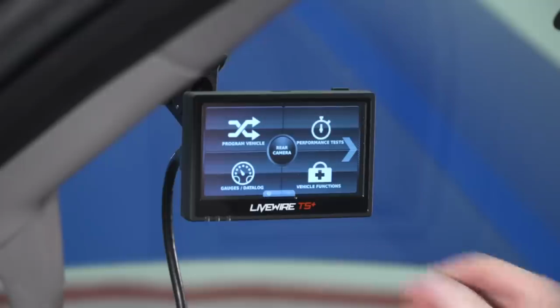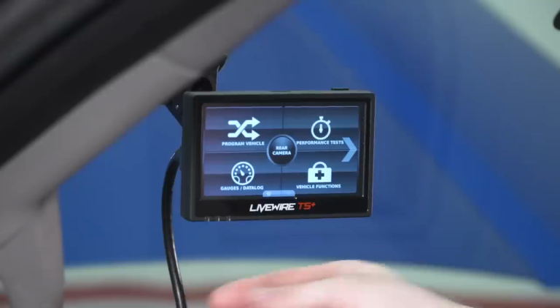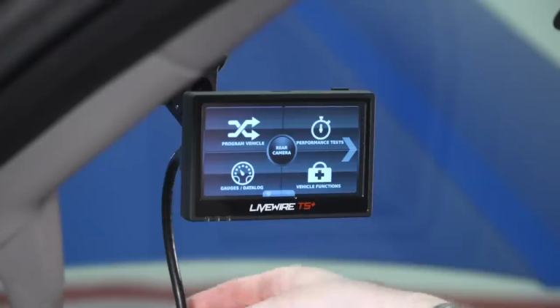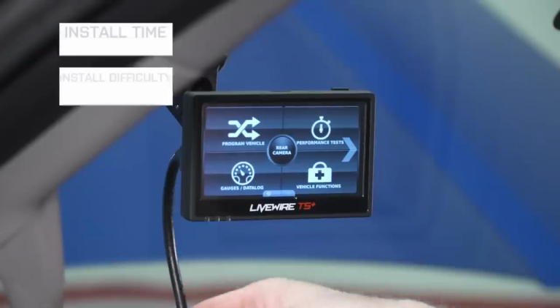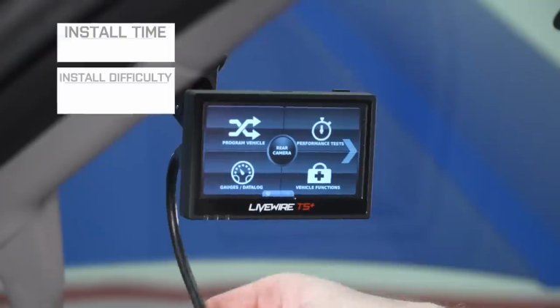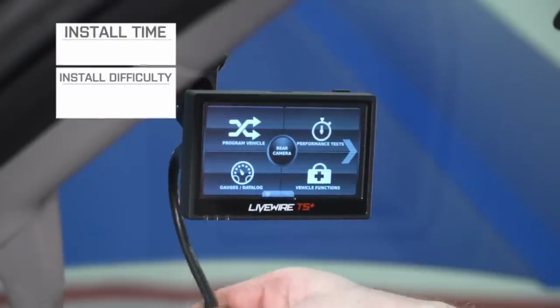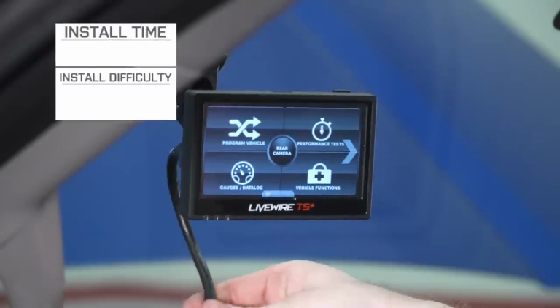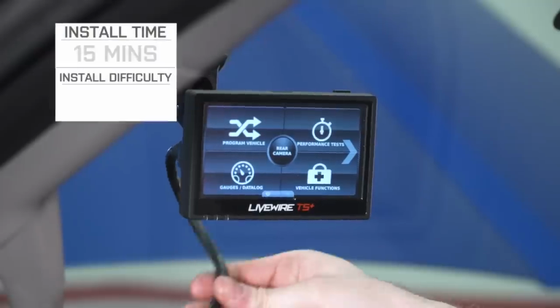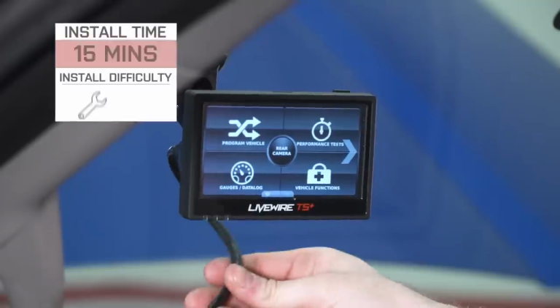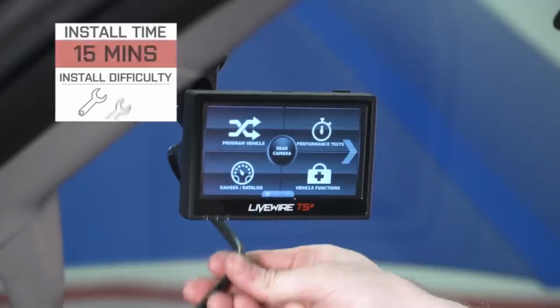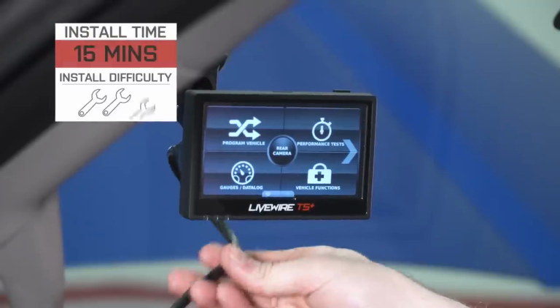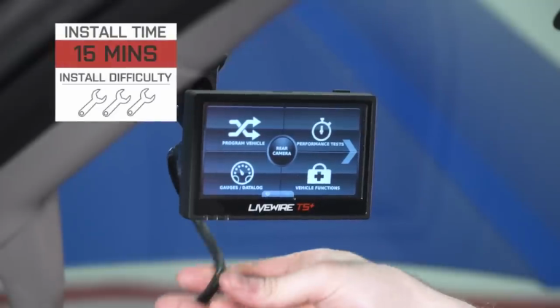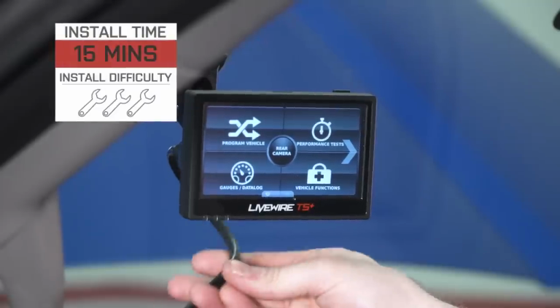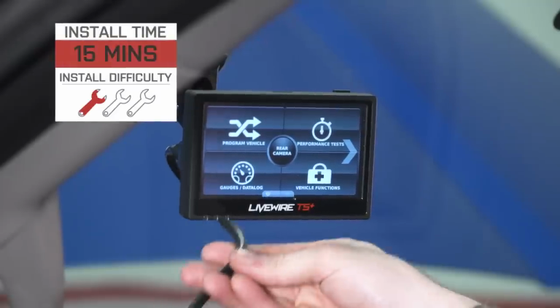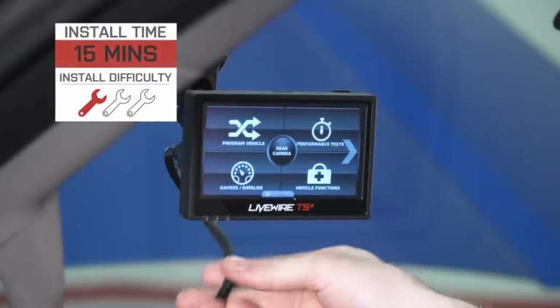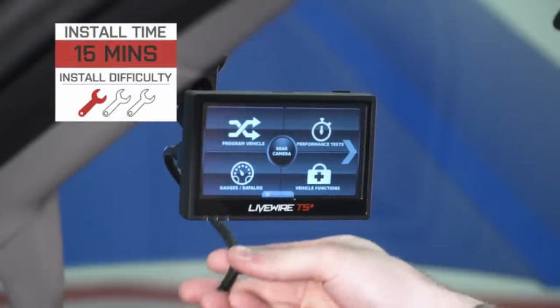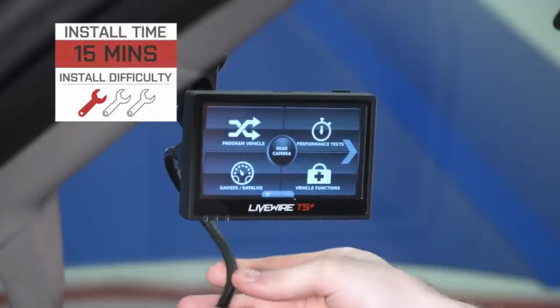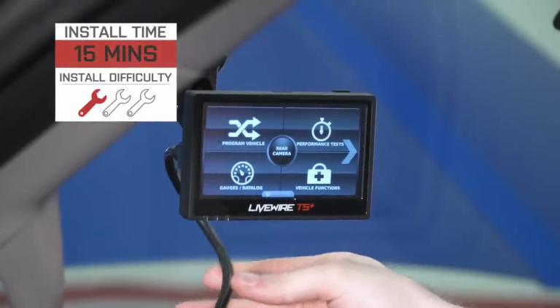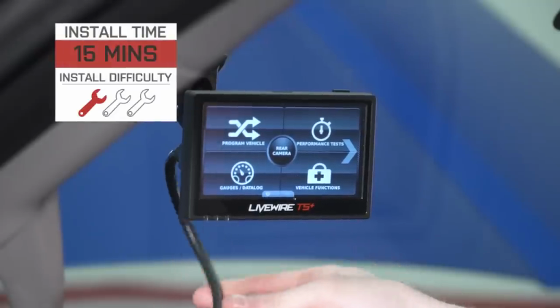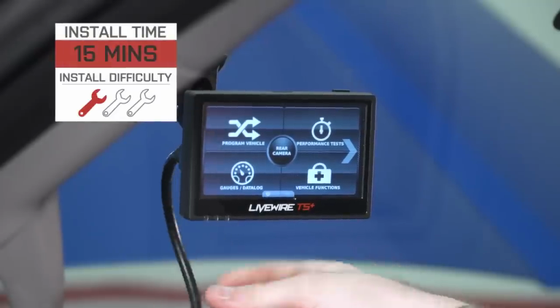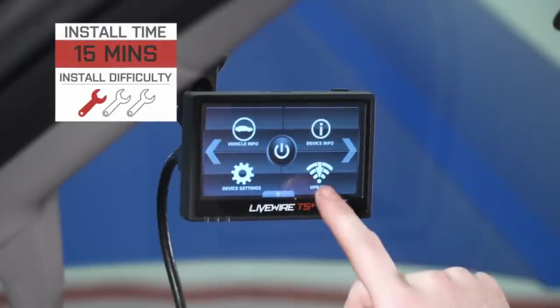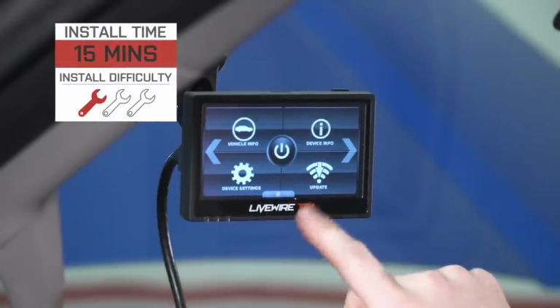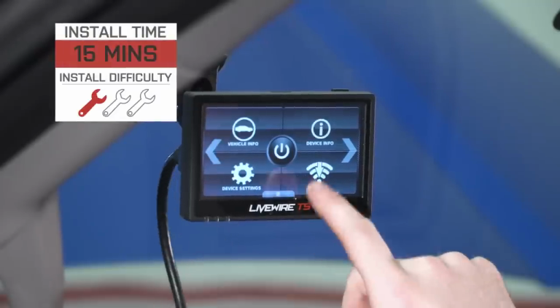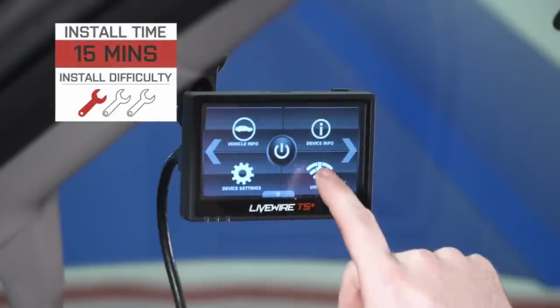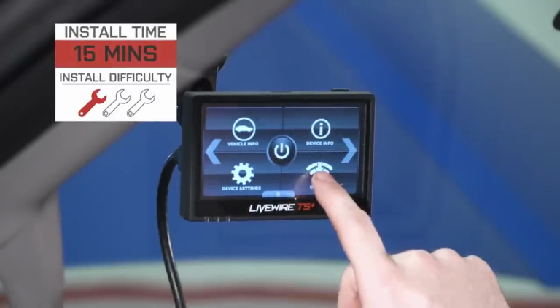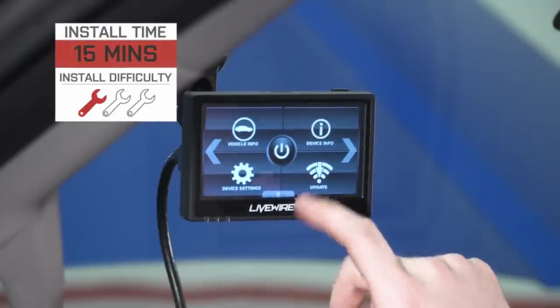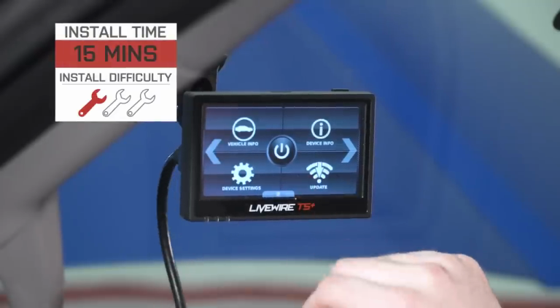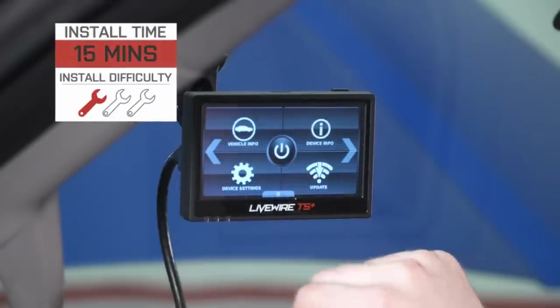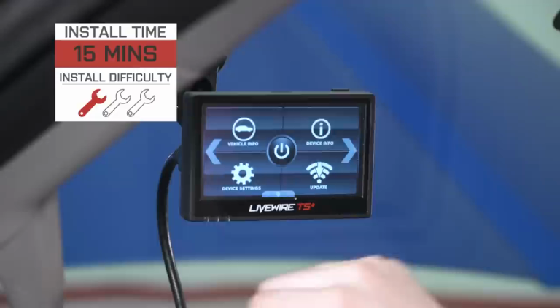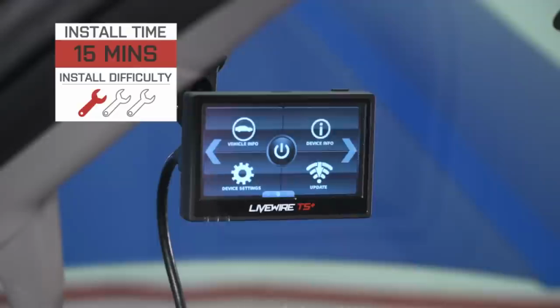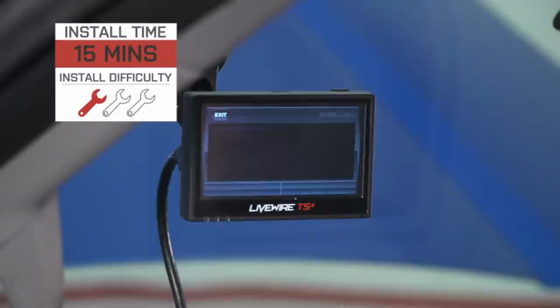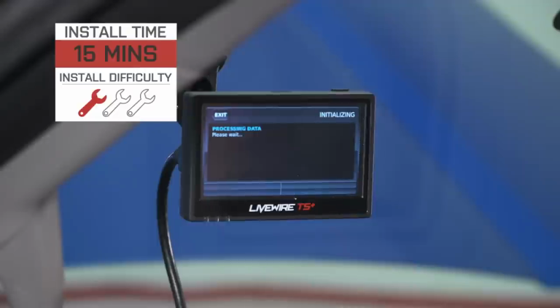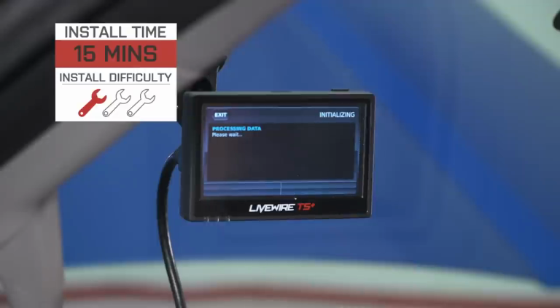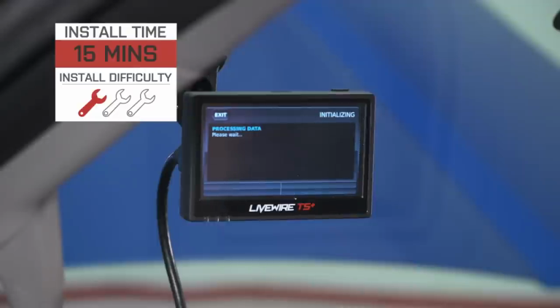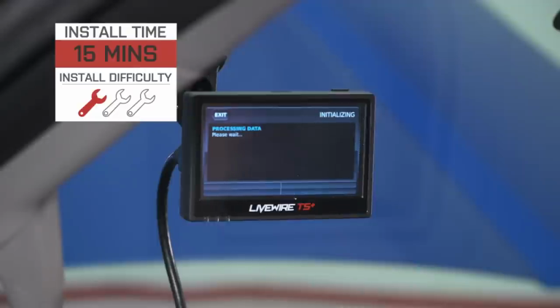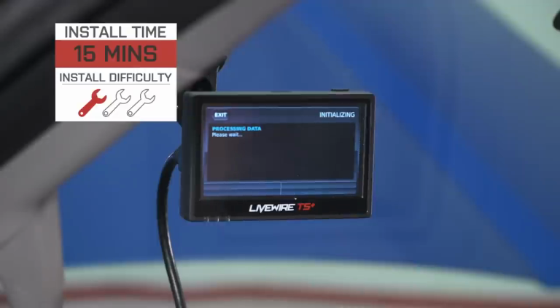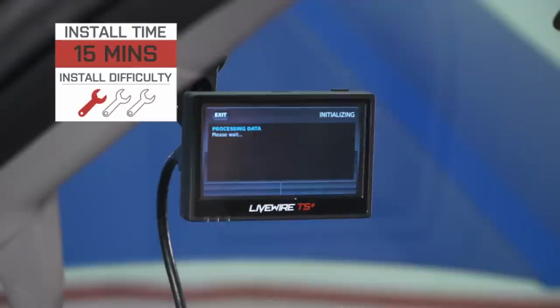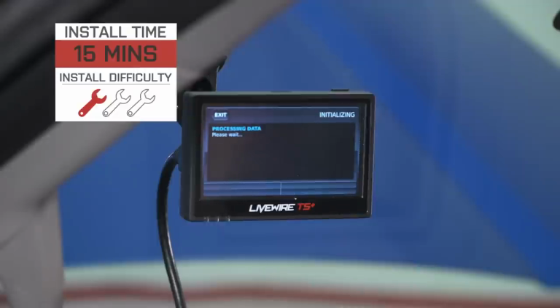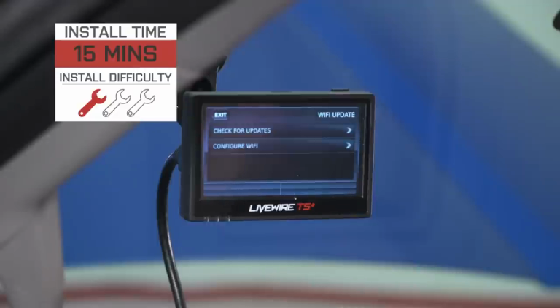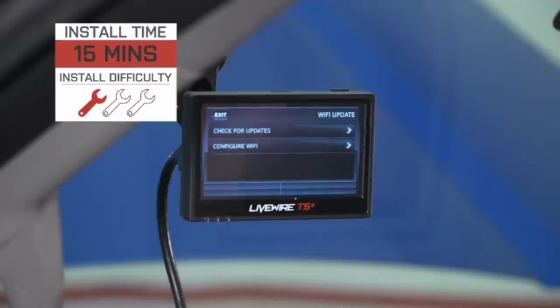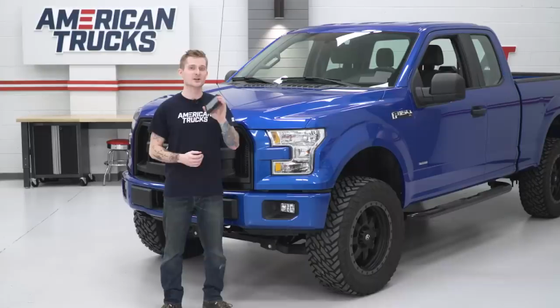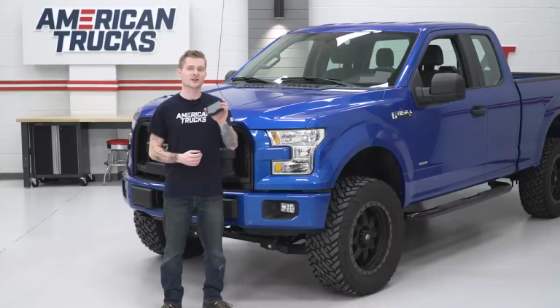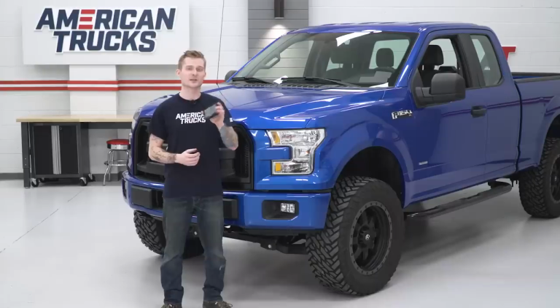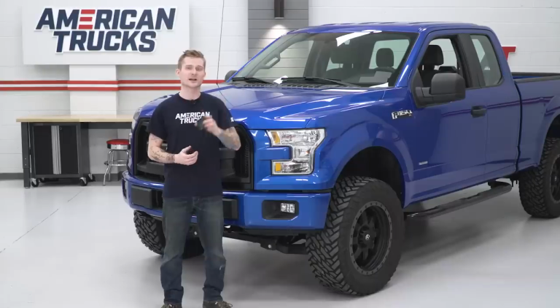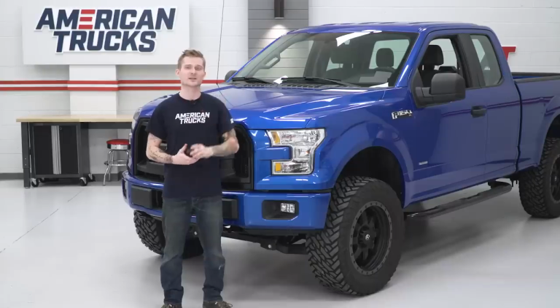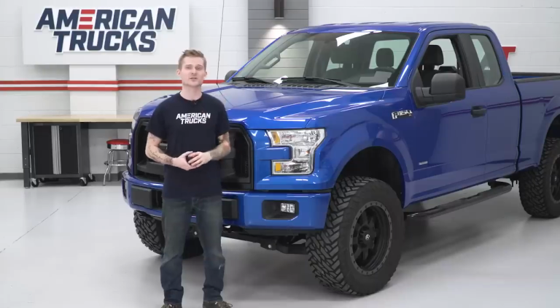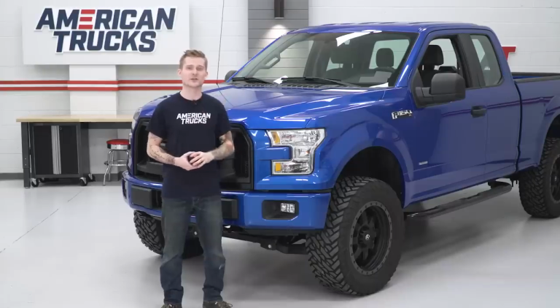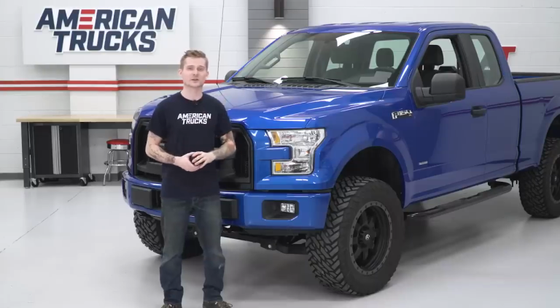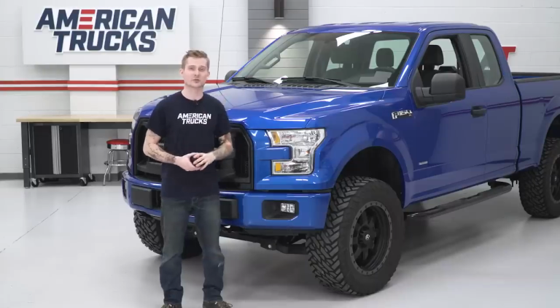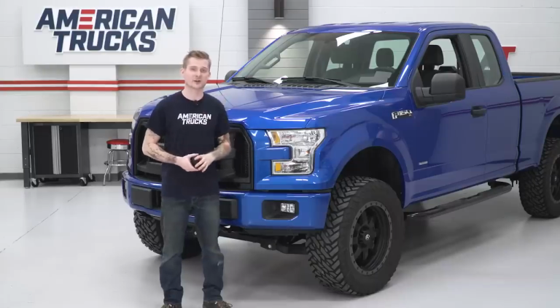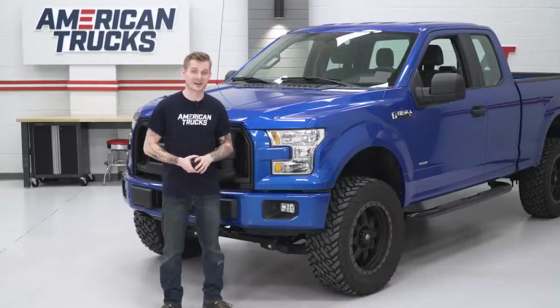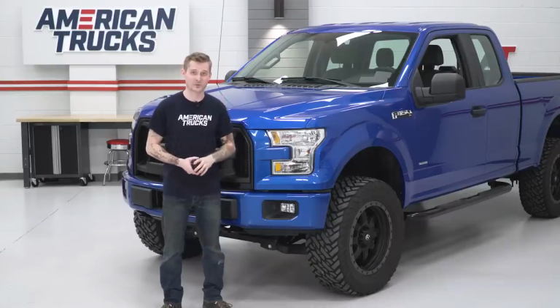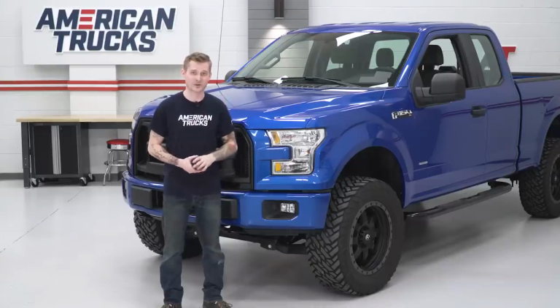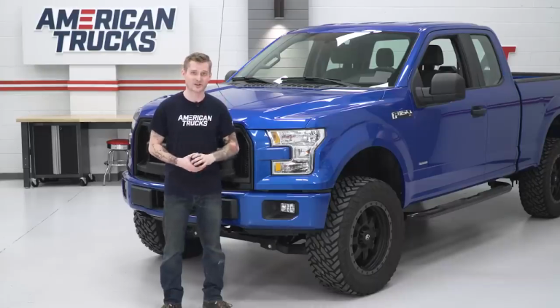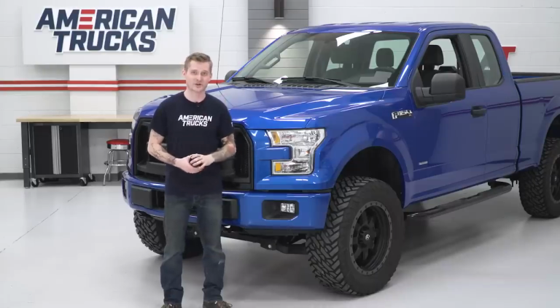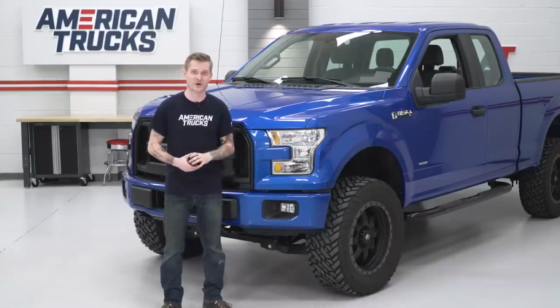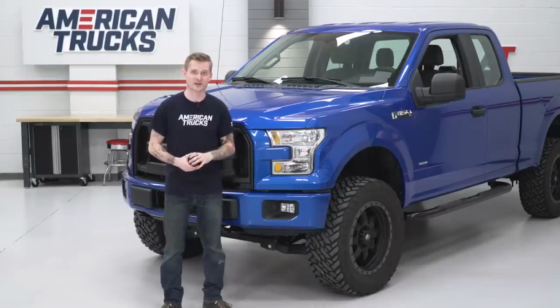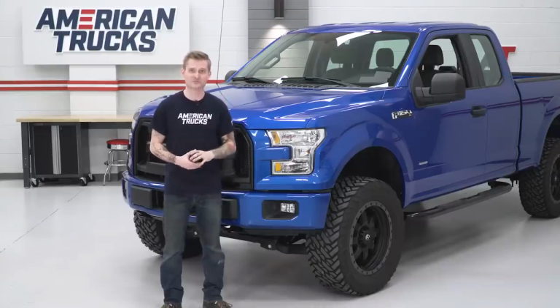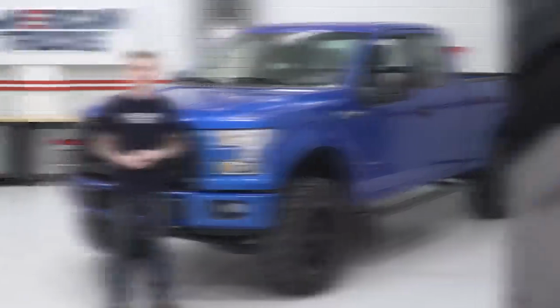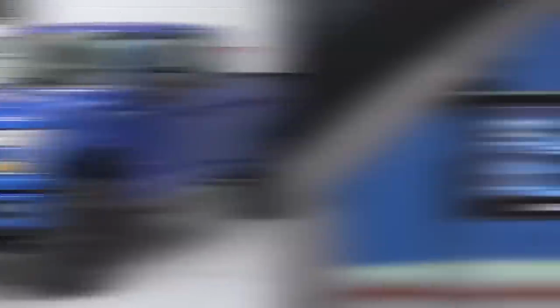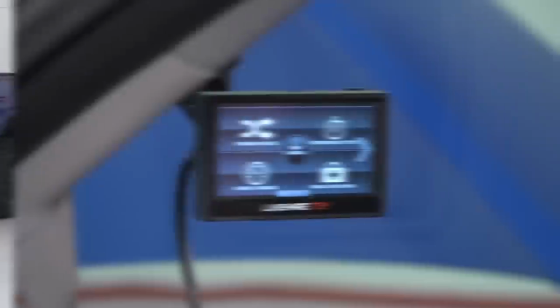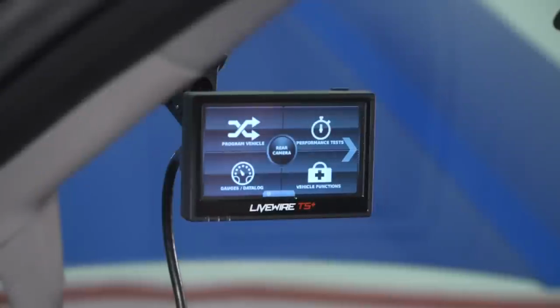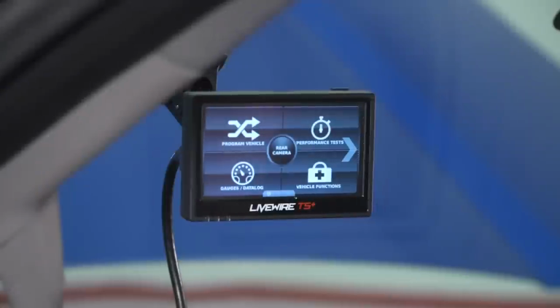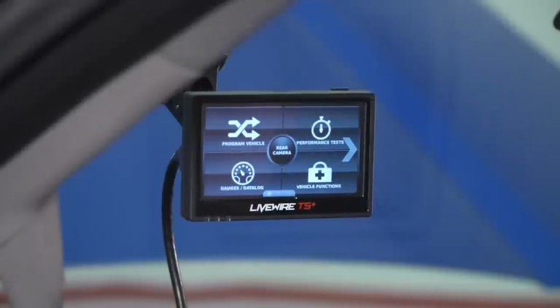It shouldn't take more than 15 minutes and it gets a very soft one out of three wrenches on the difficulty meter.